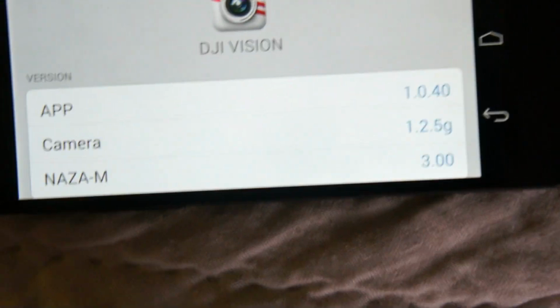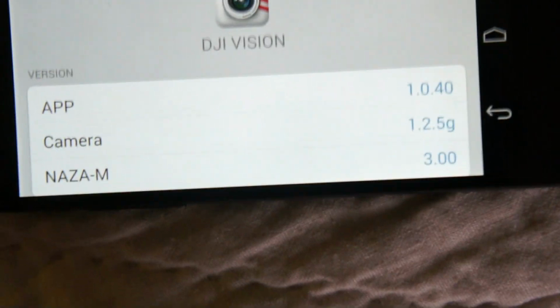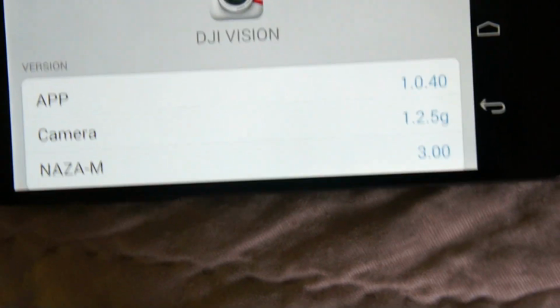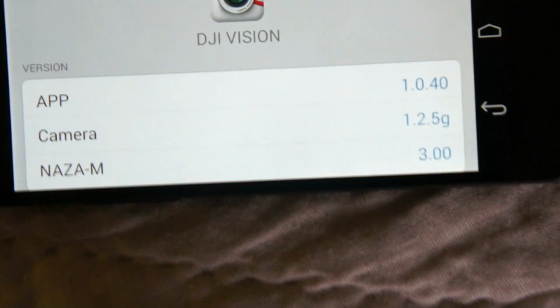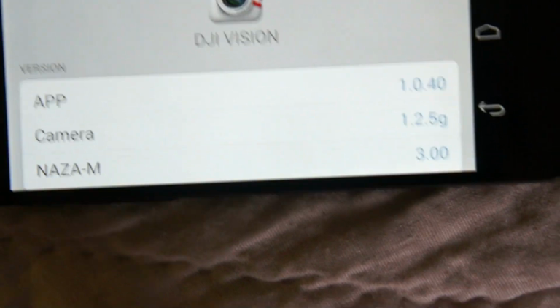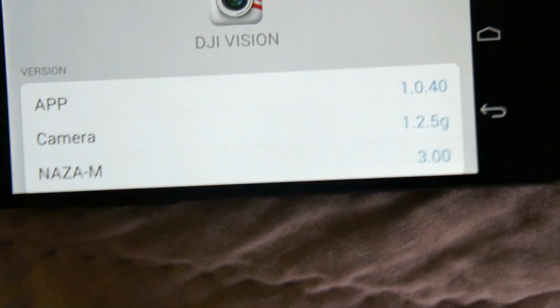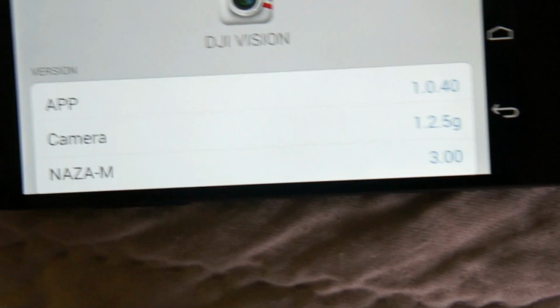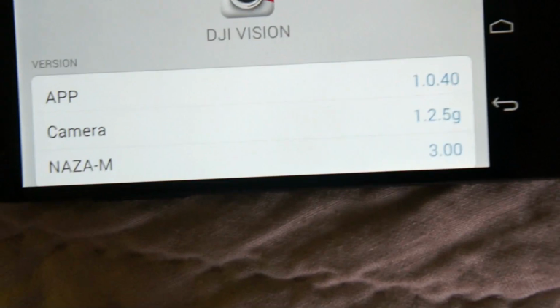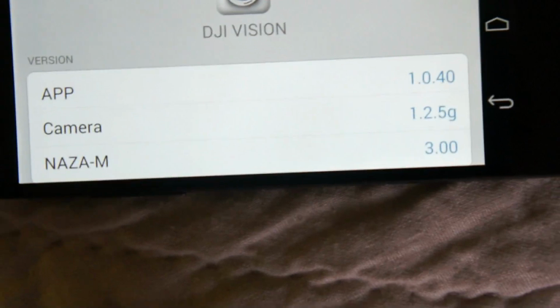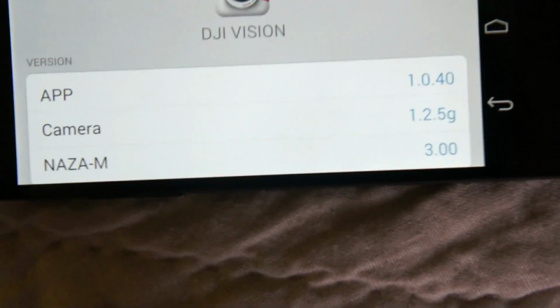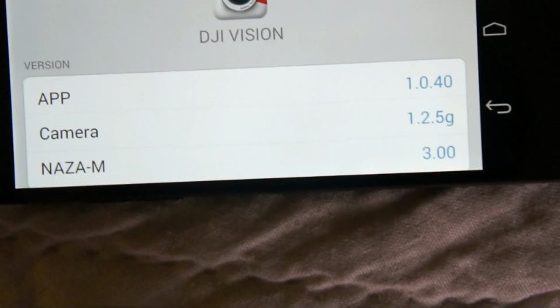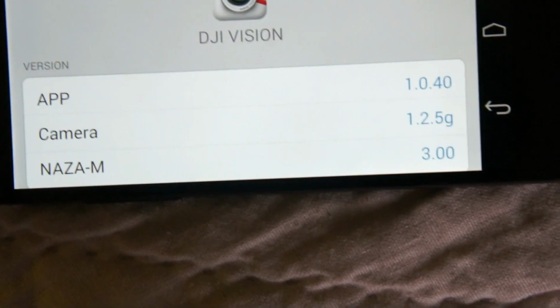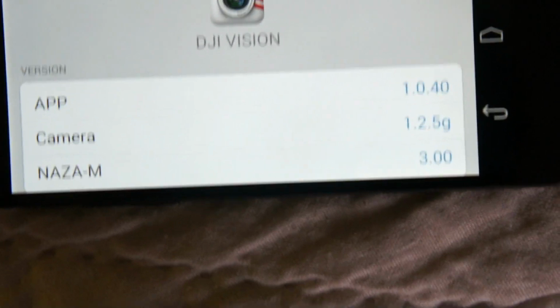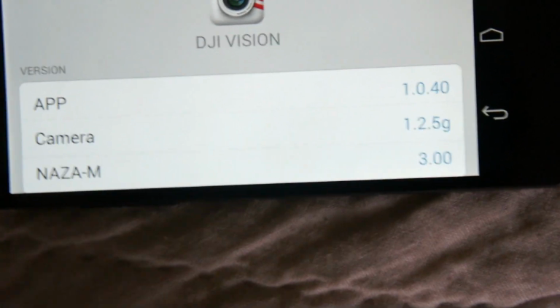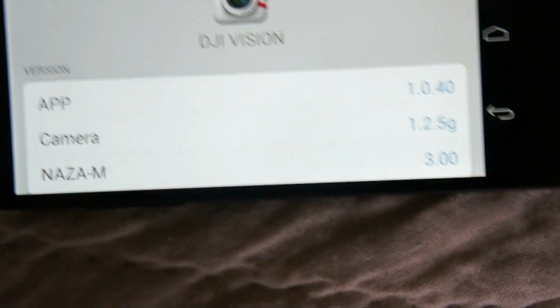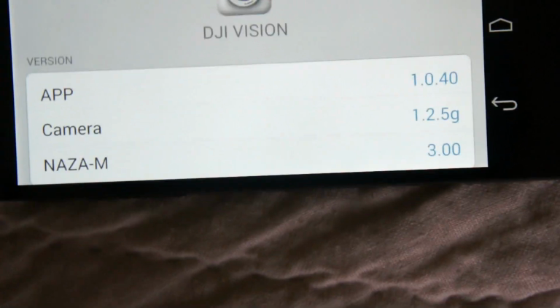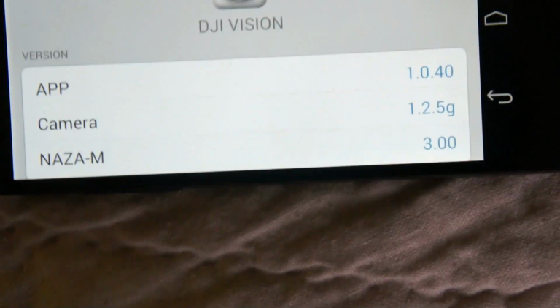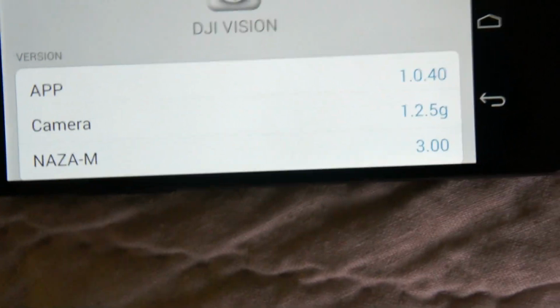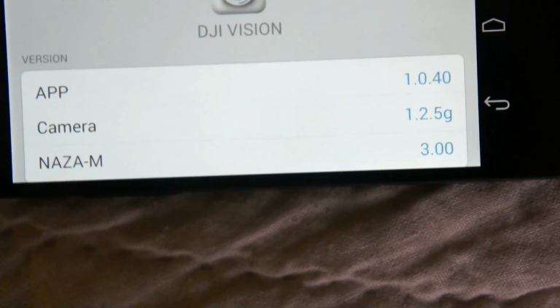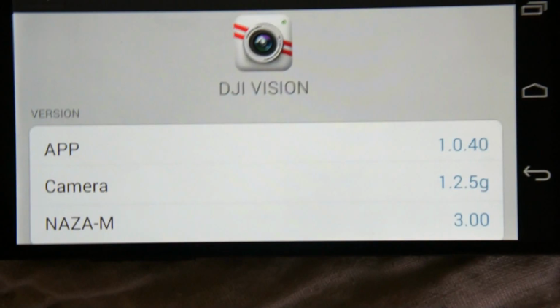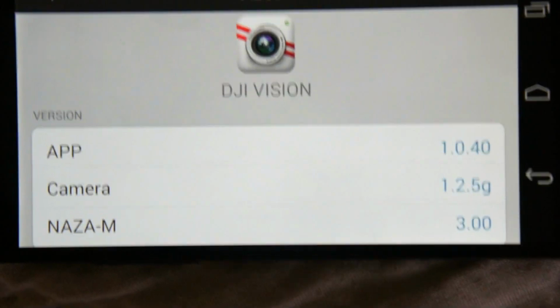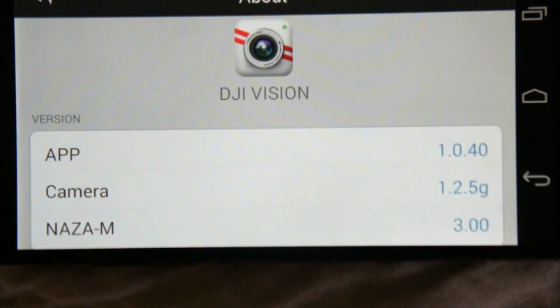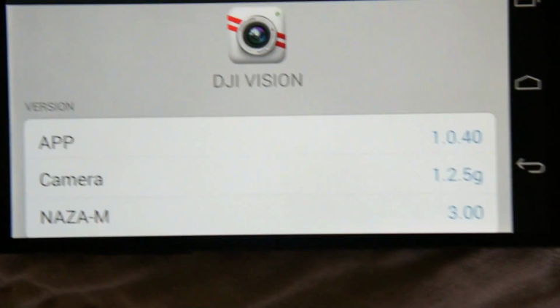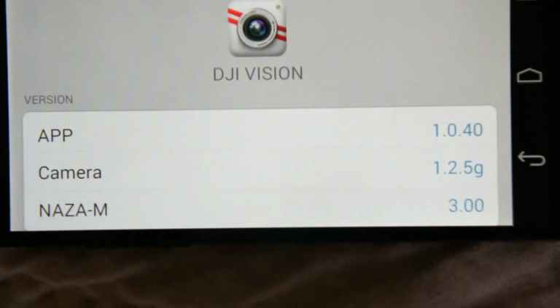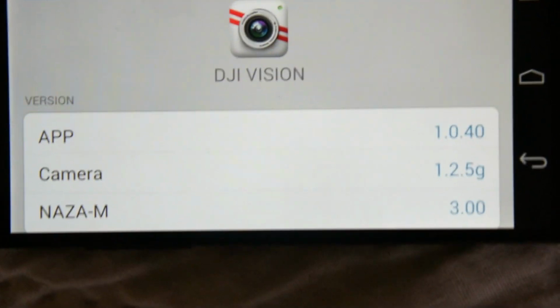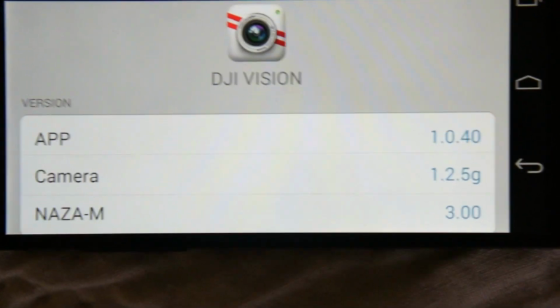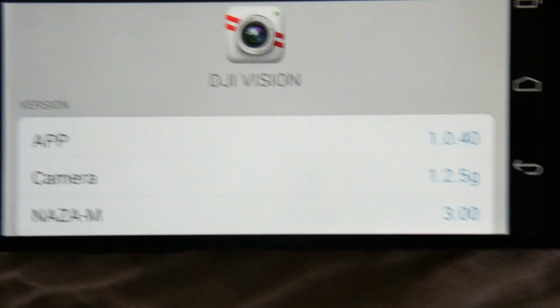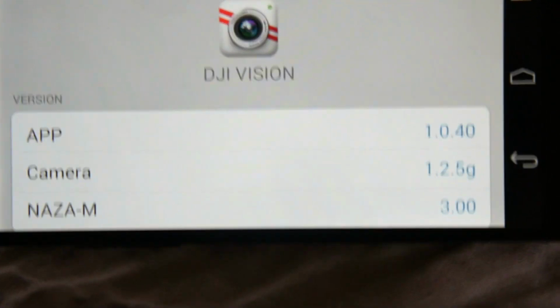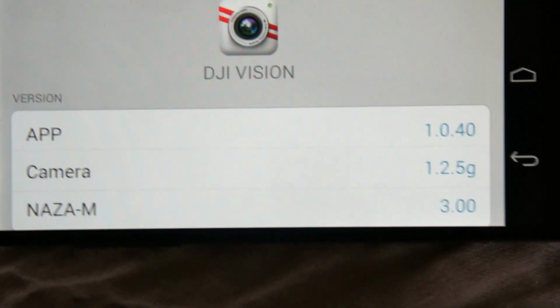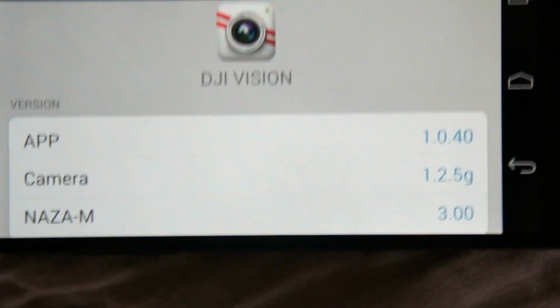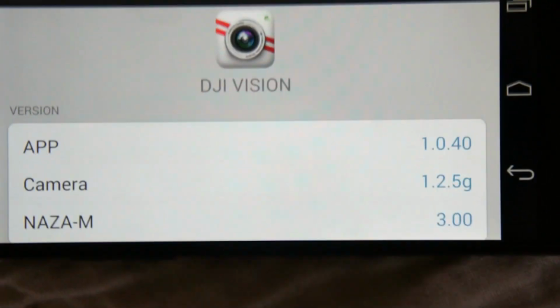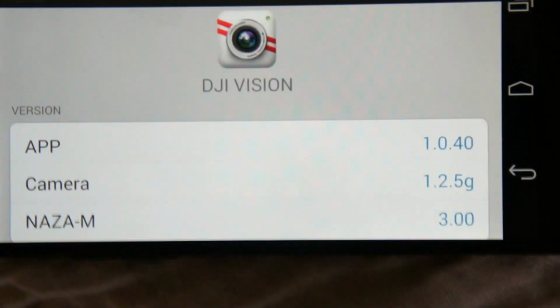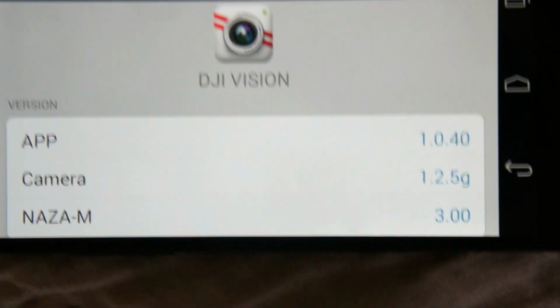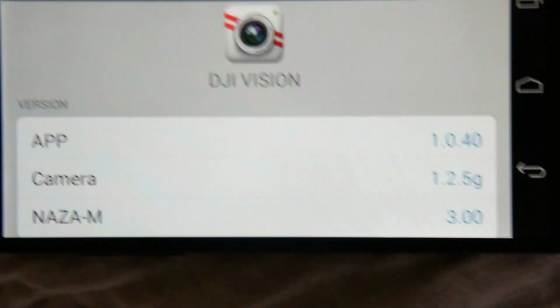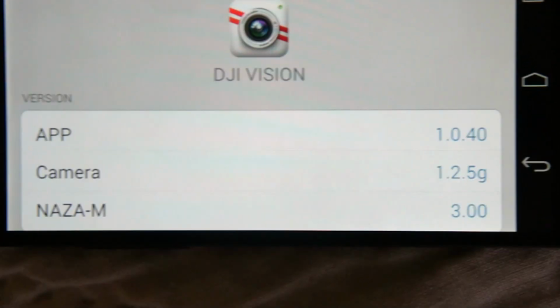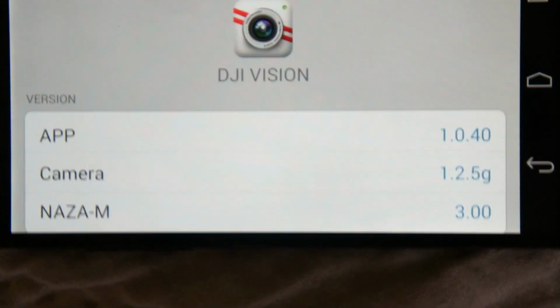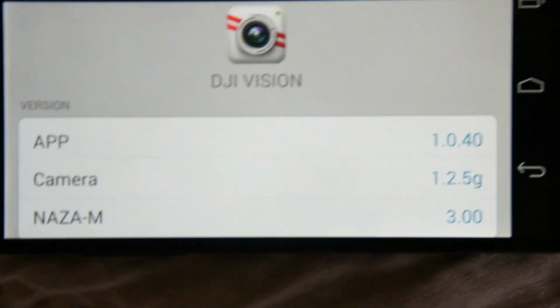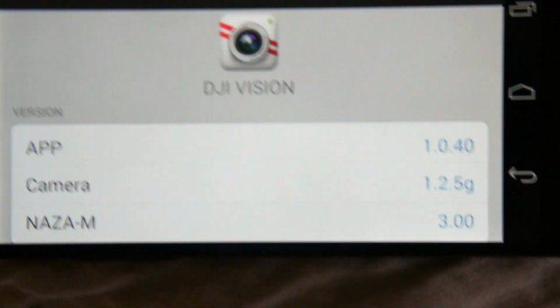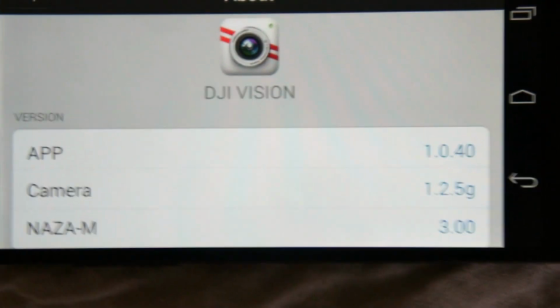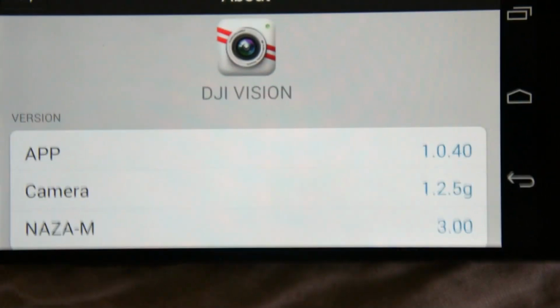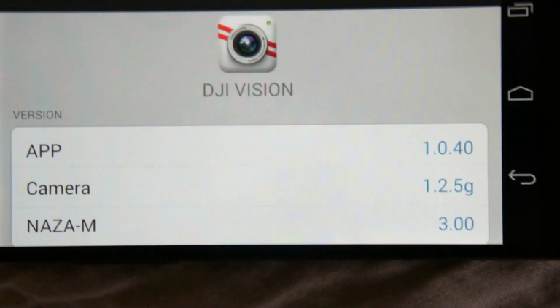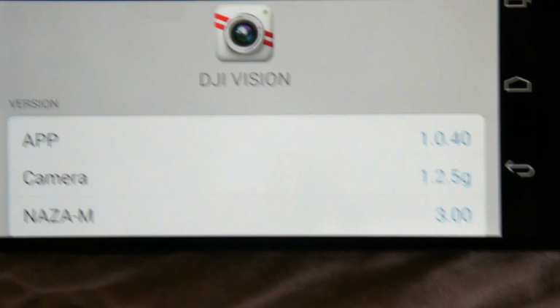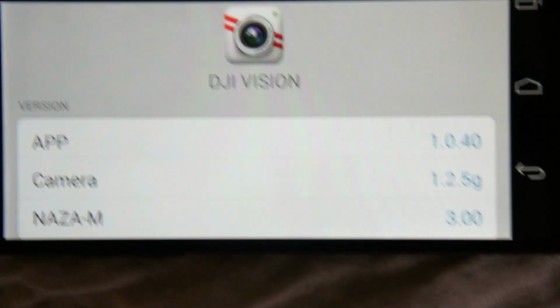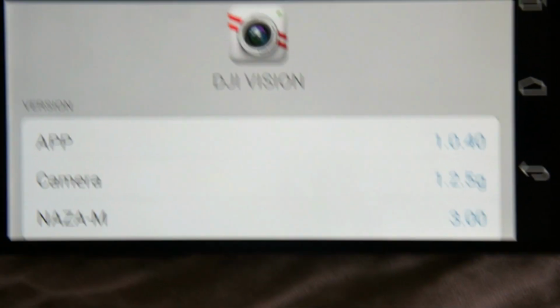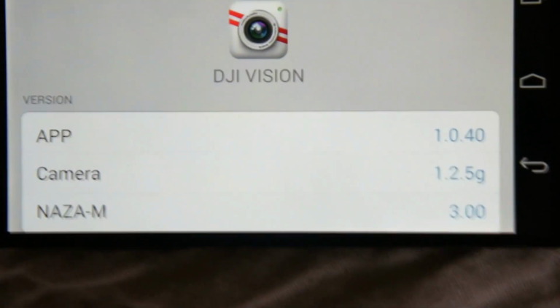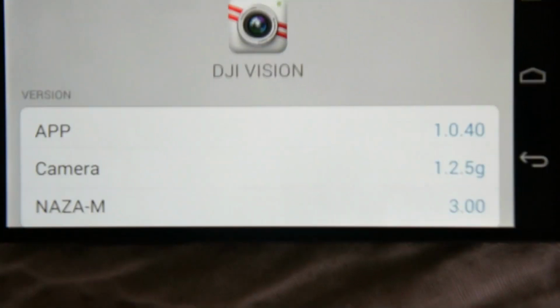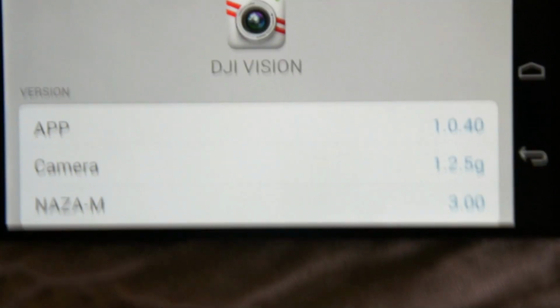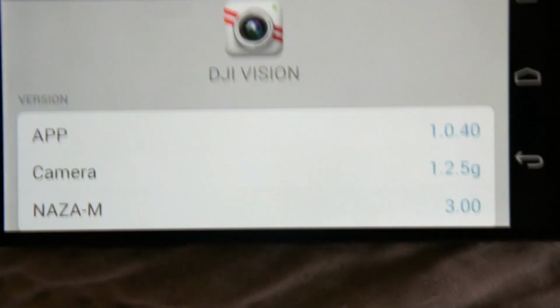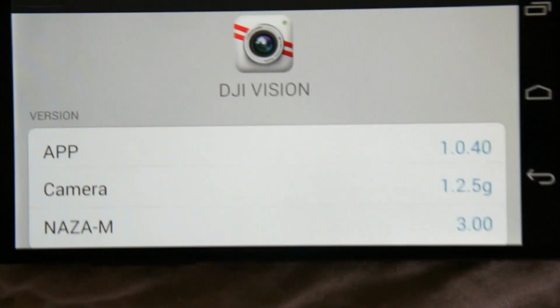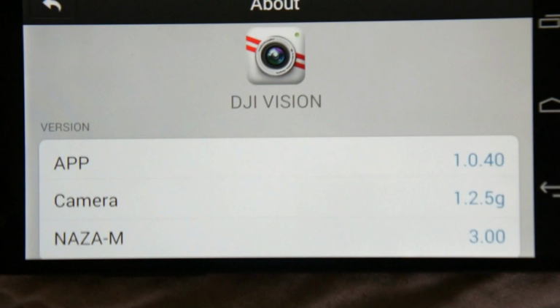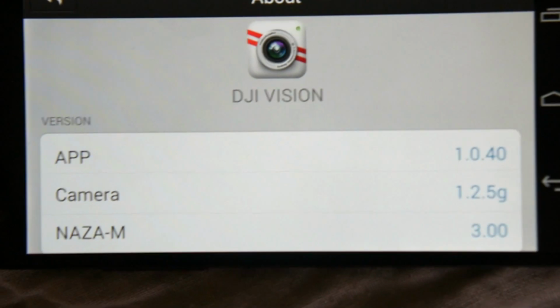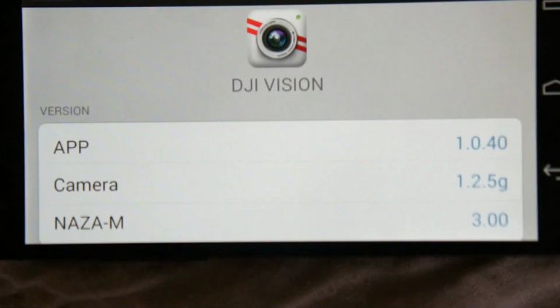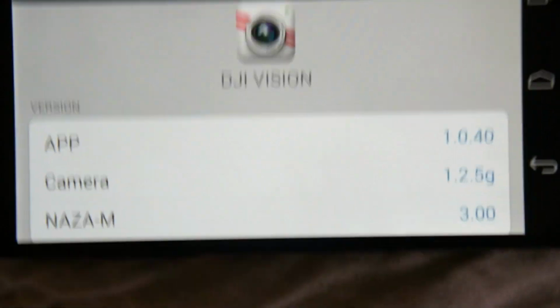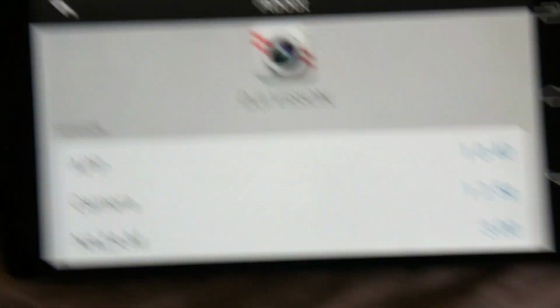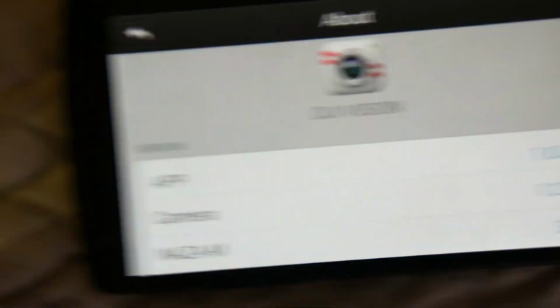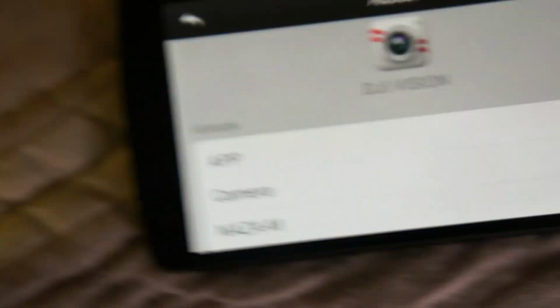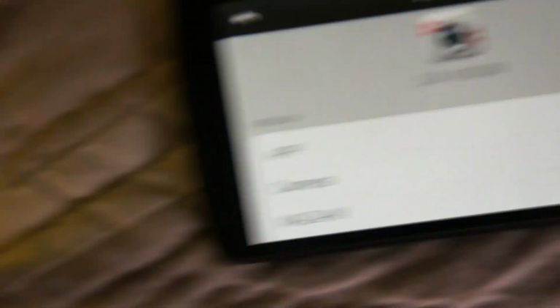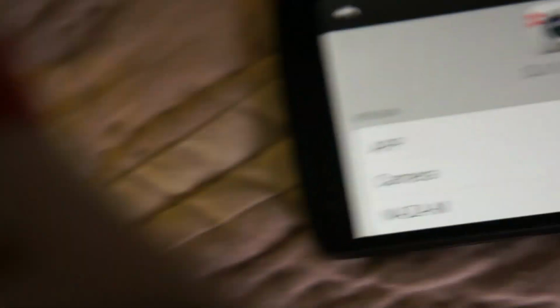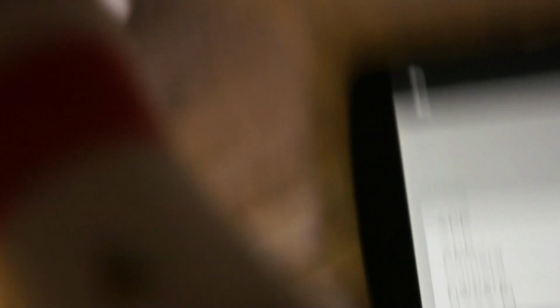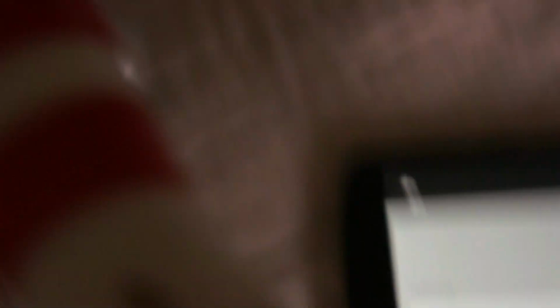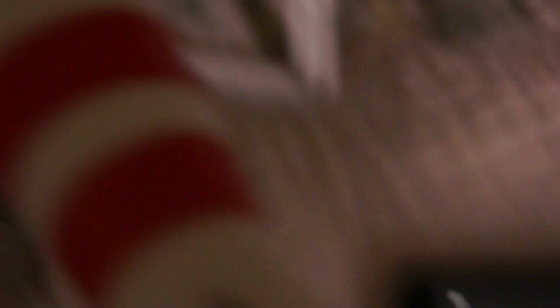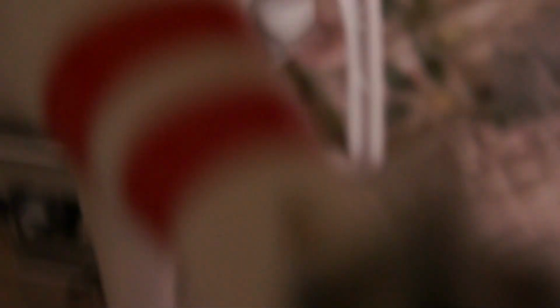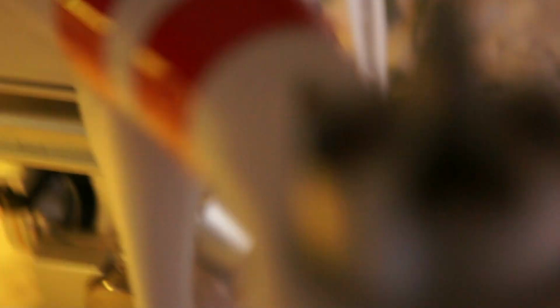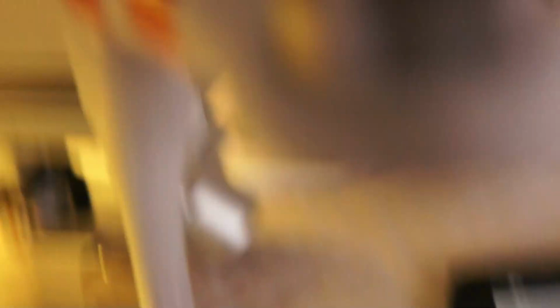On the smartphone app you can see what firmware version you have. The NASM is 3.0 — there's a lot of talk on the internet about that and about restrictions, so that's interesting.